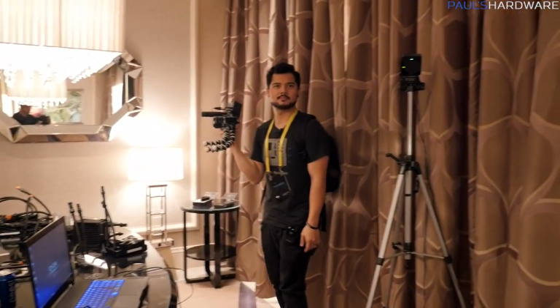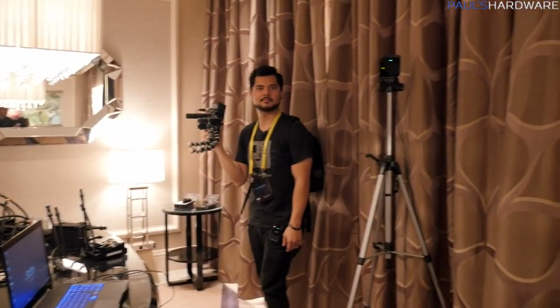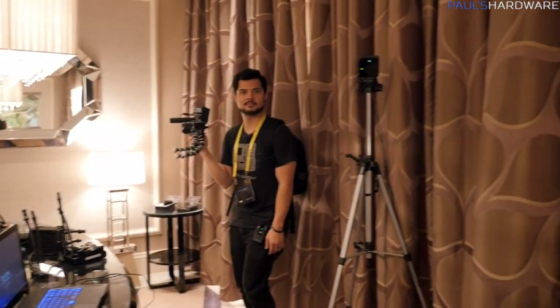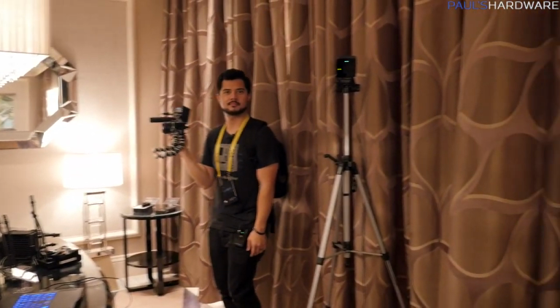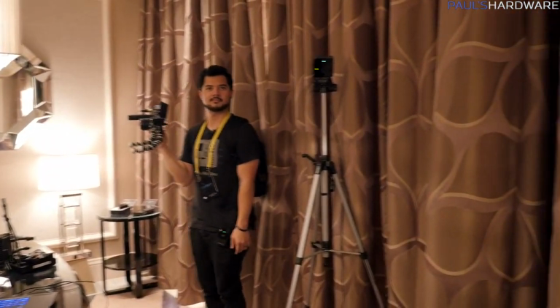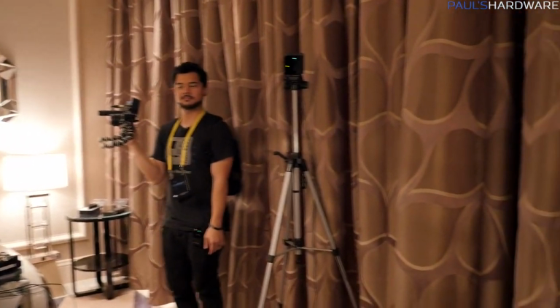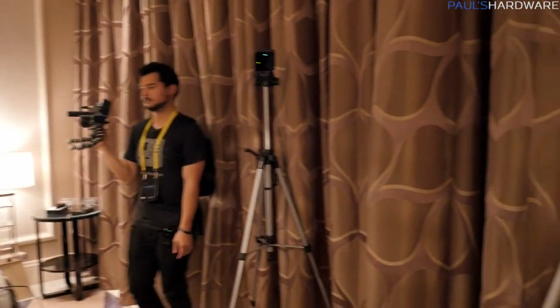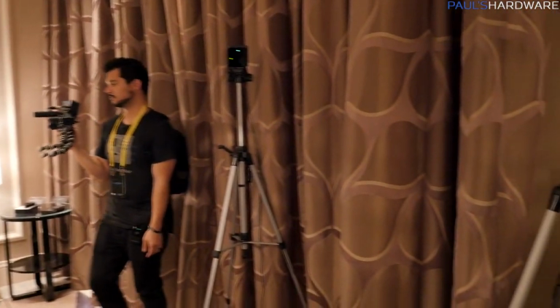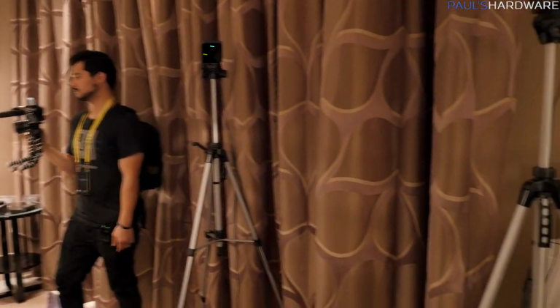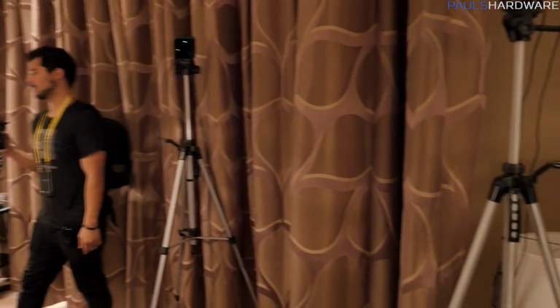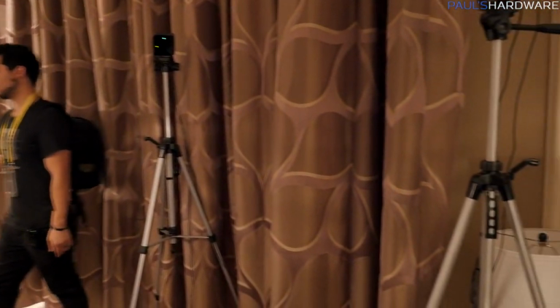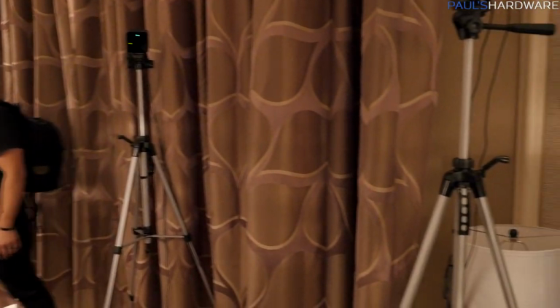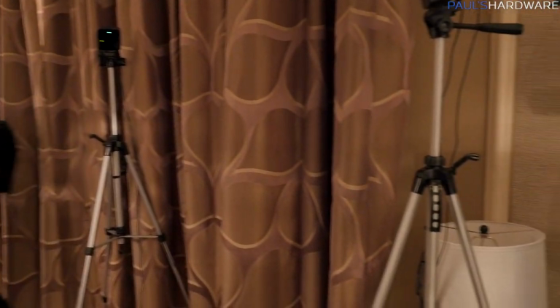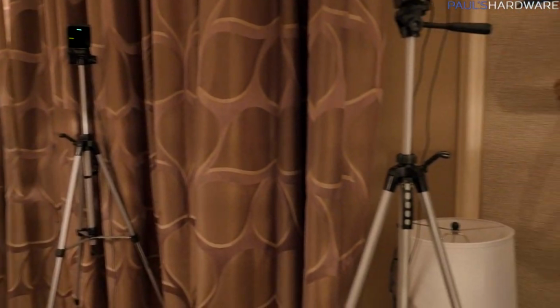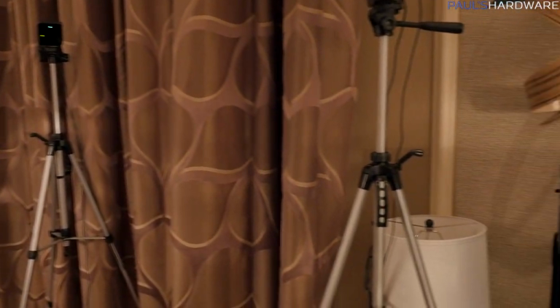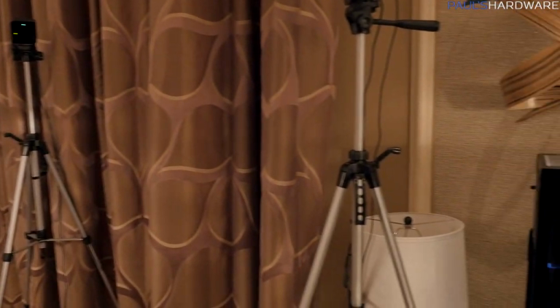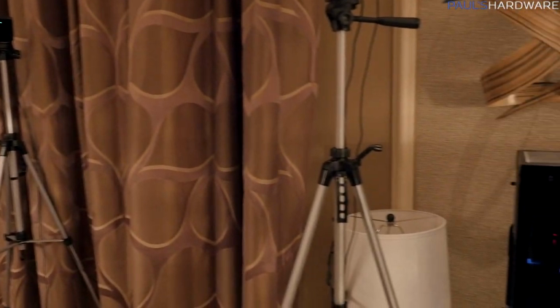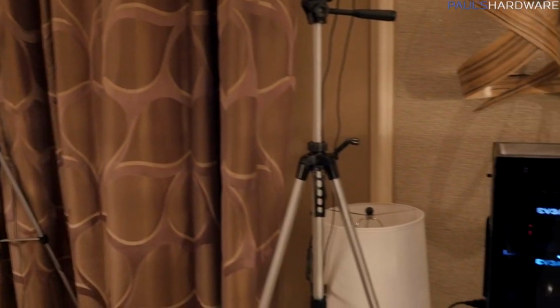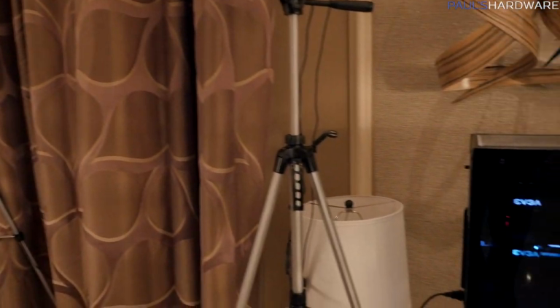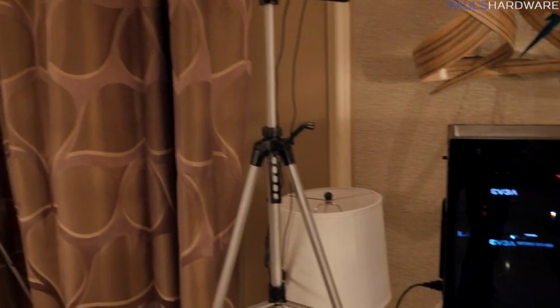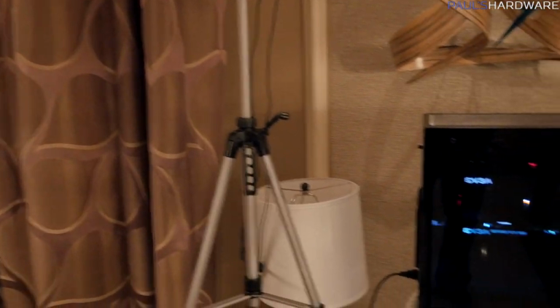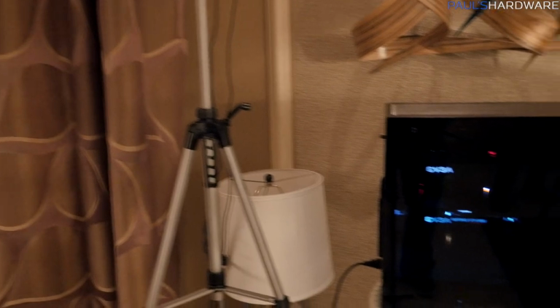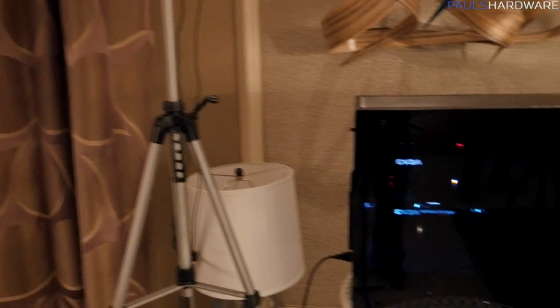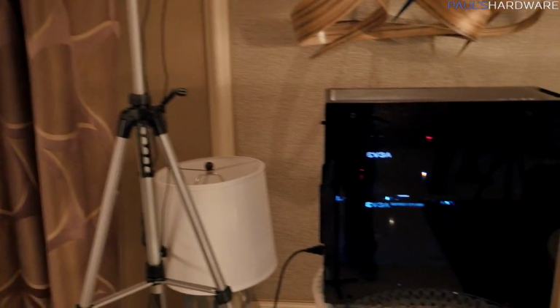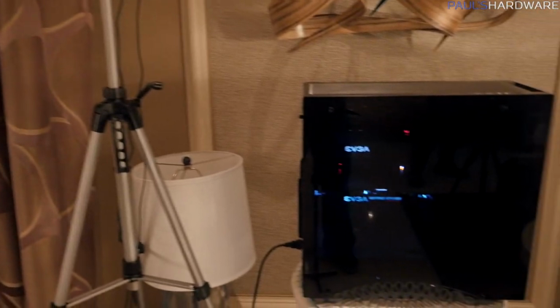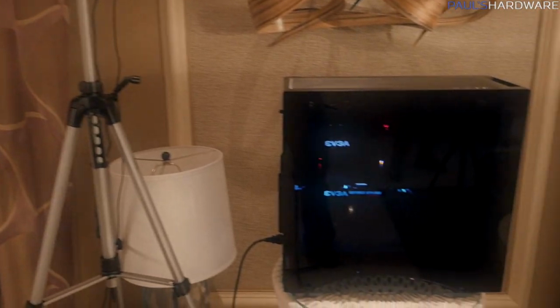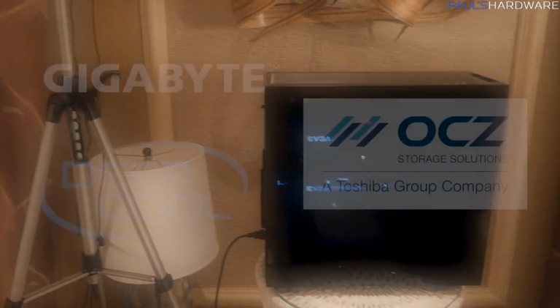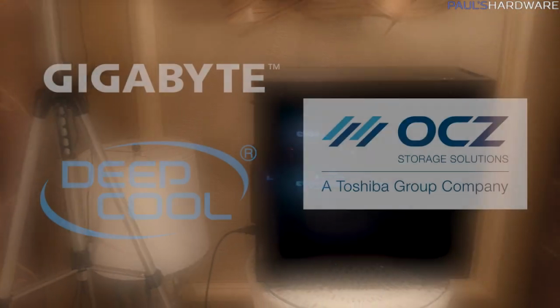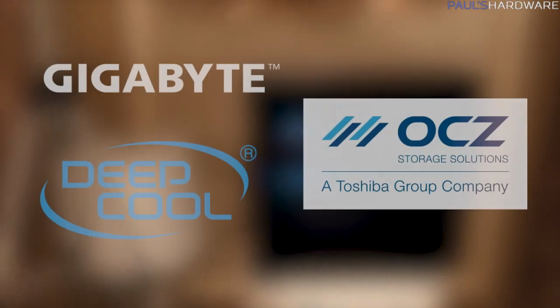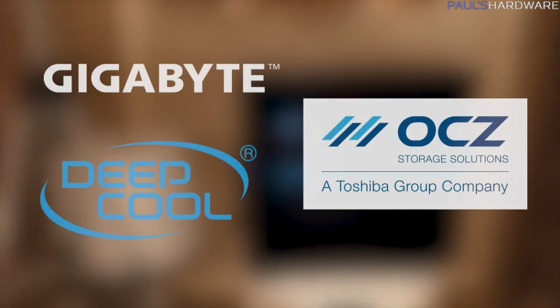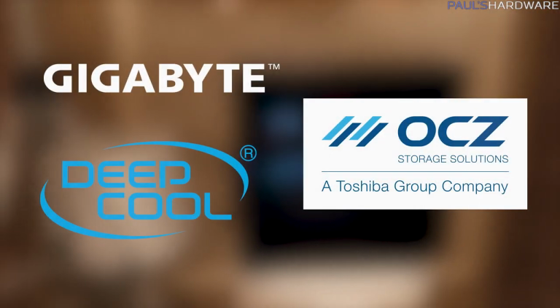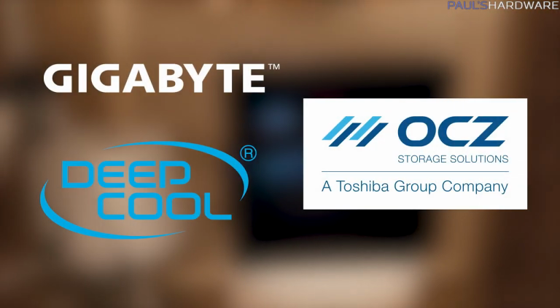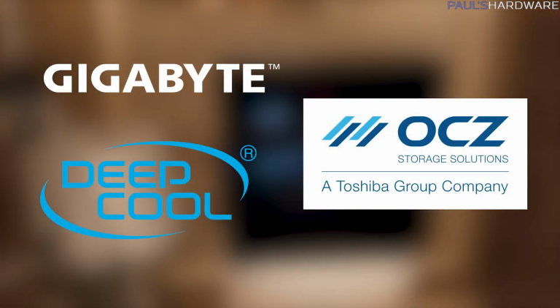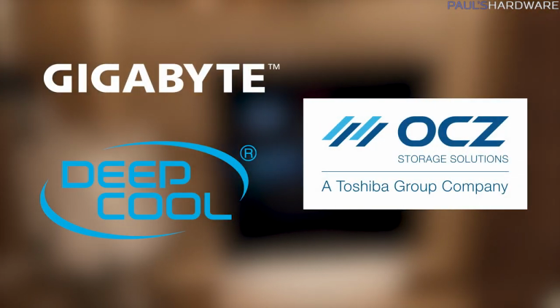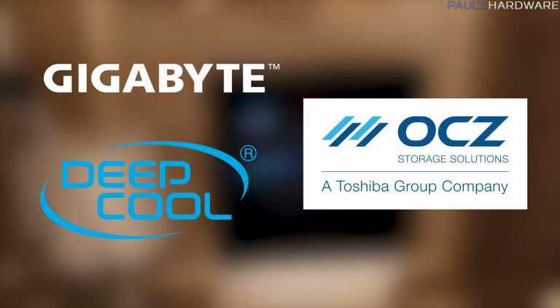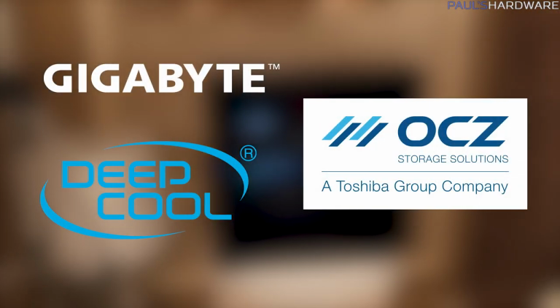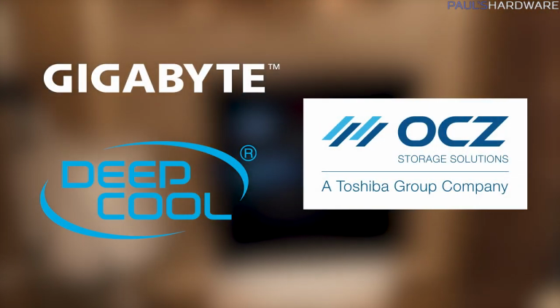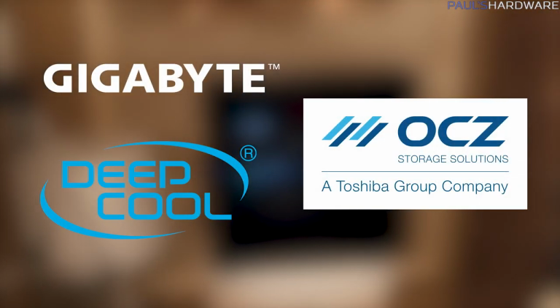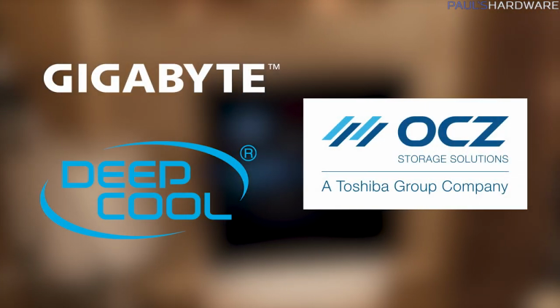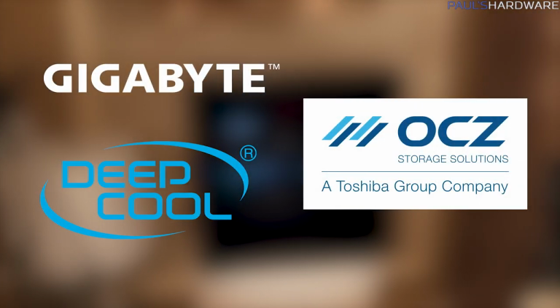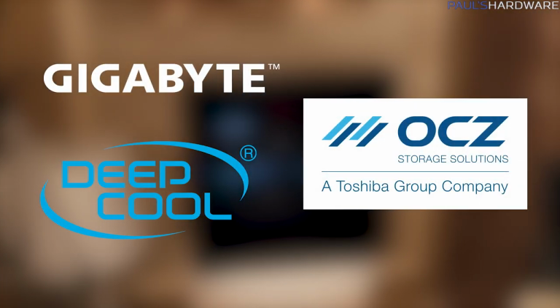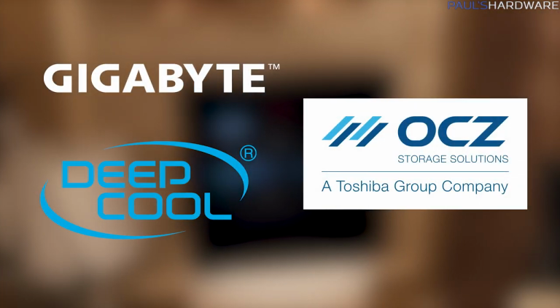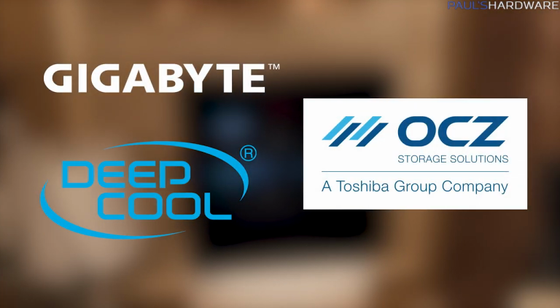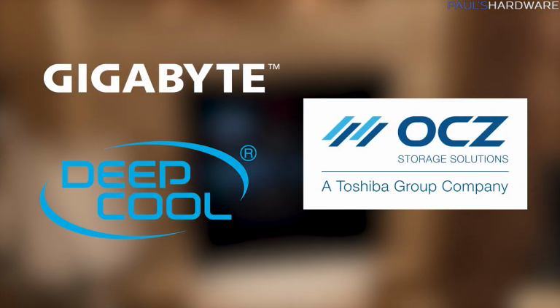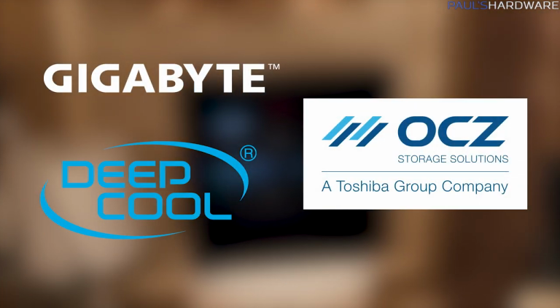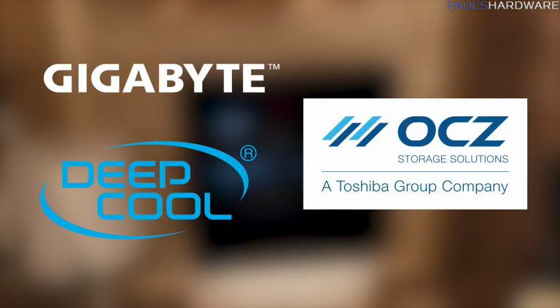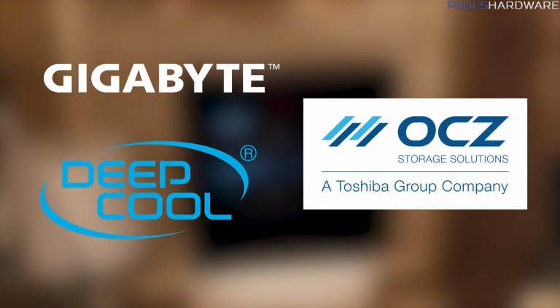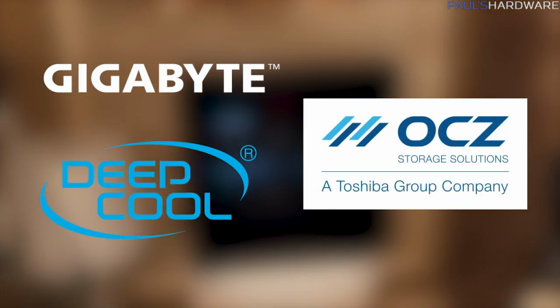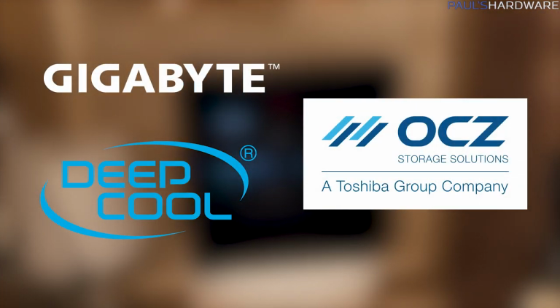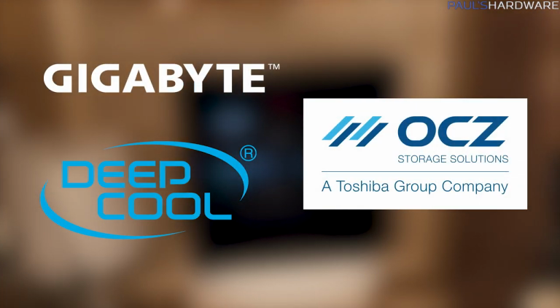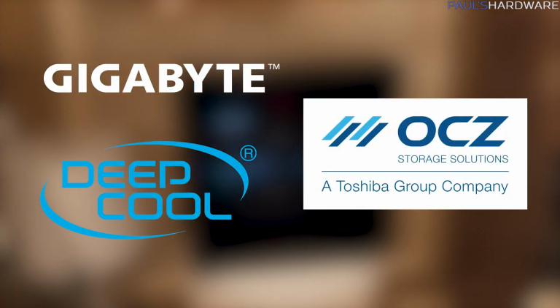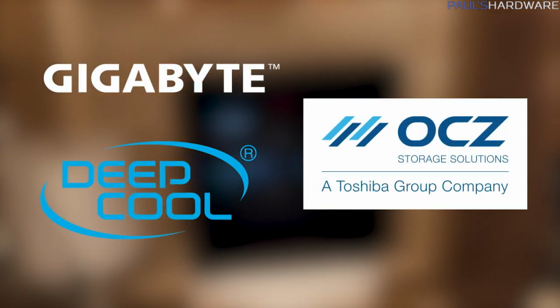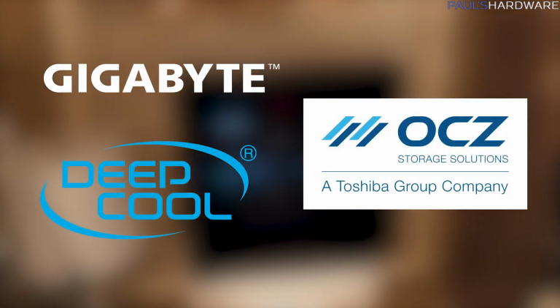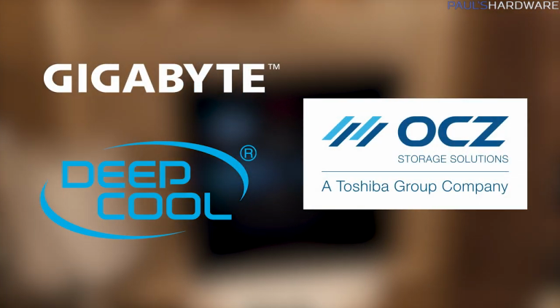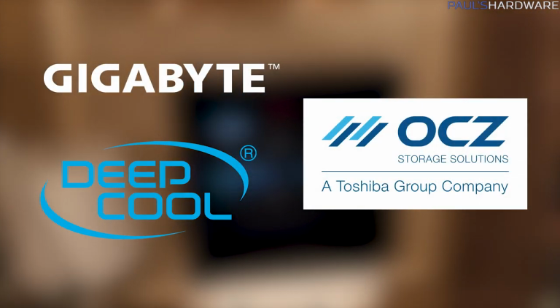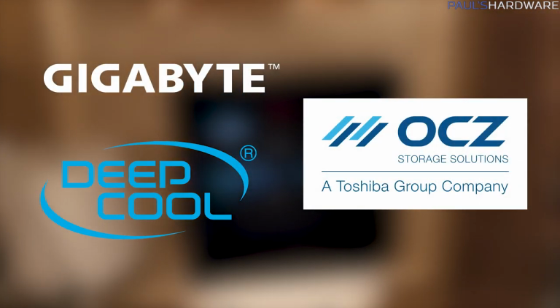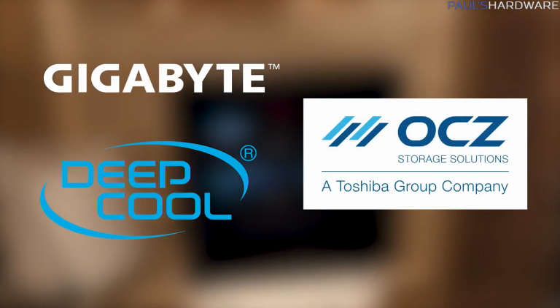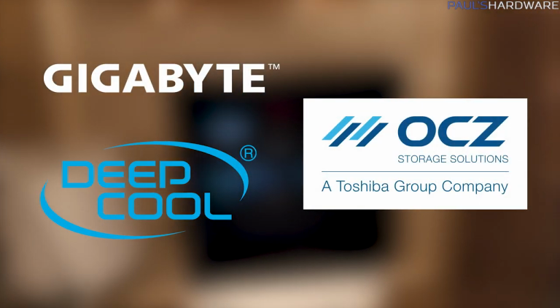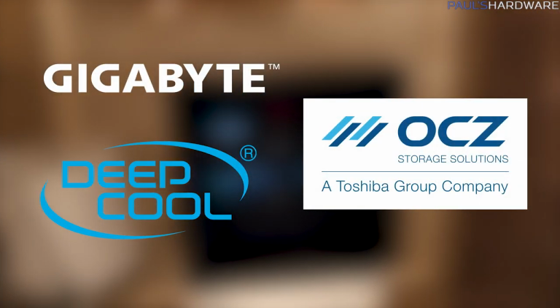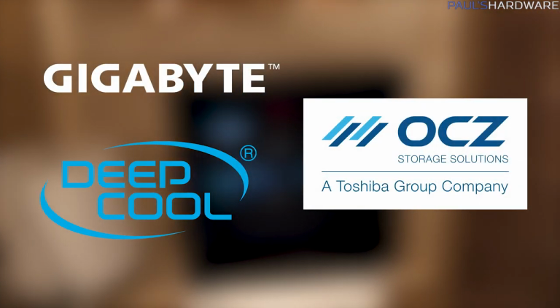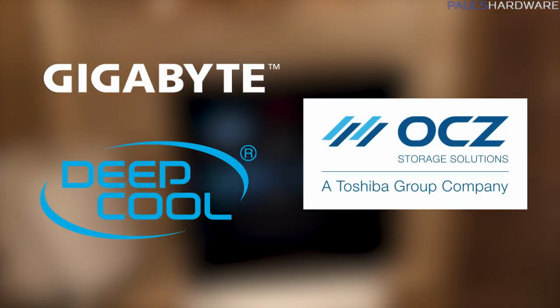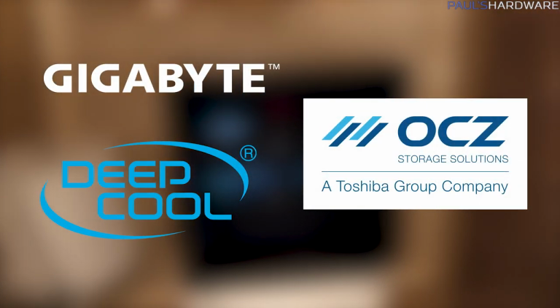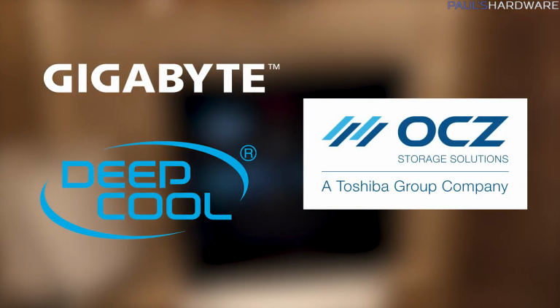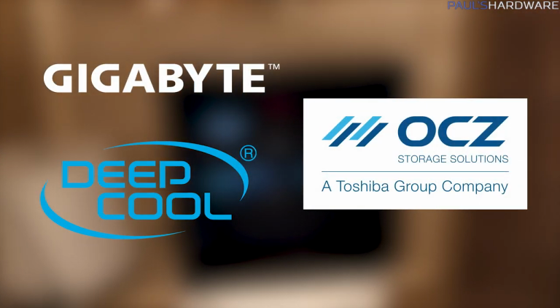I want to start off by thanking my sponsors for this event: Gigabyte, Toshiba OCZ, and Deepcool.